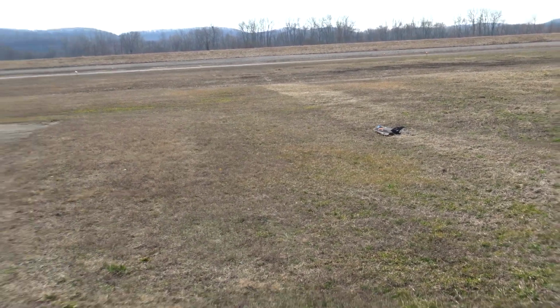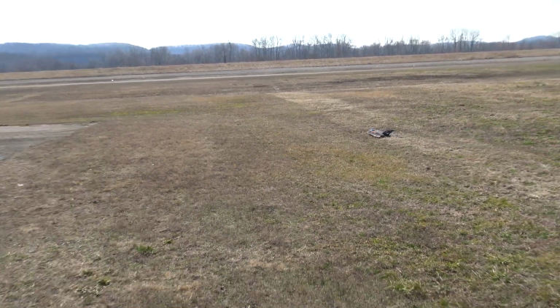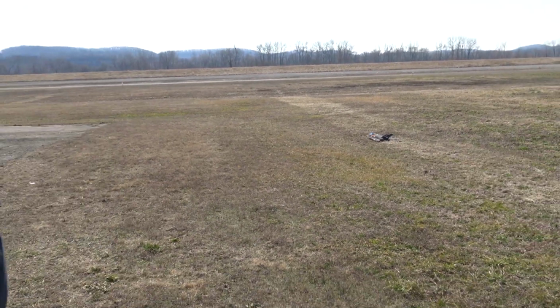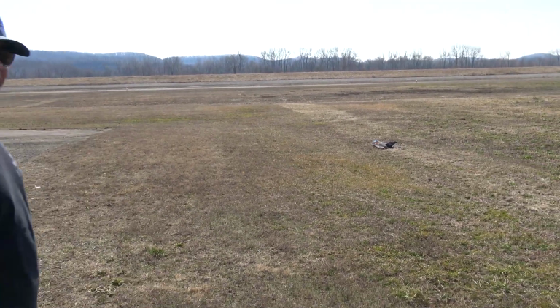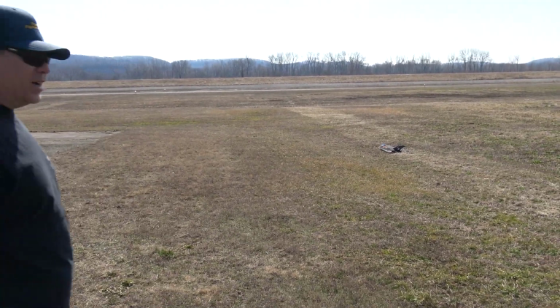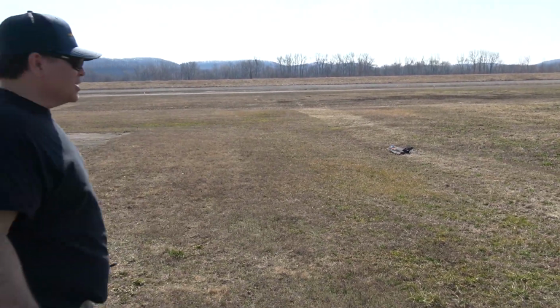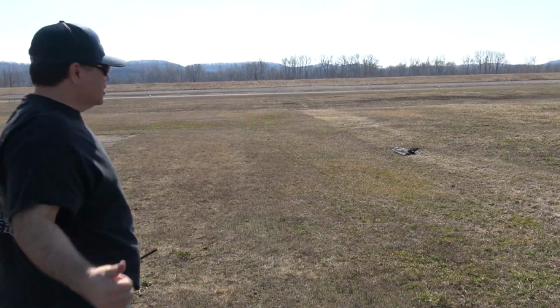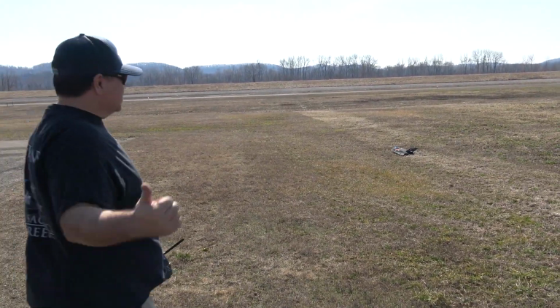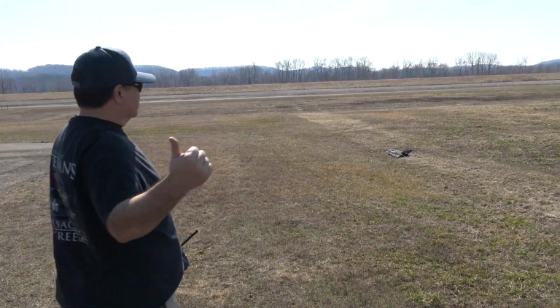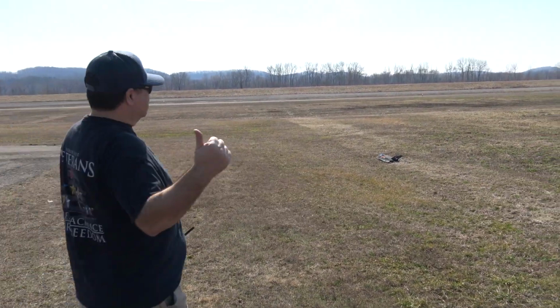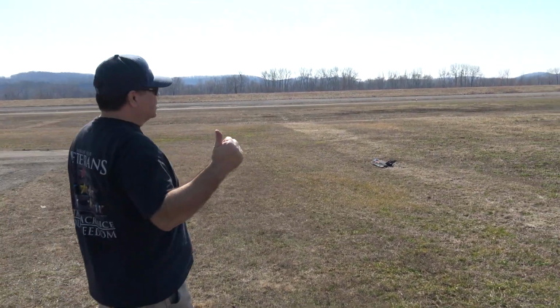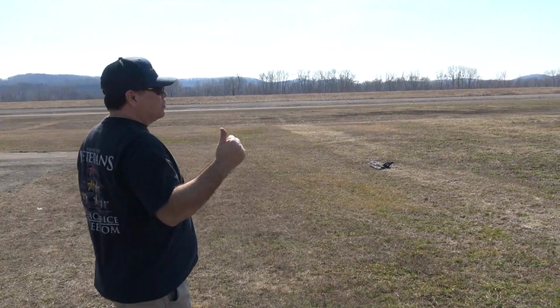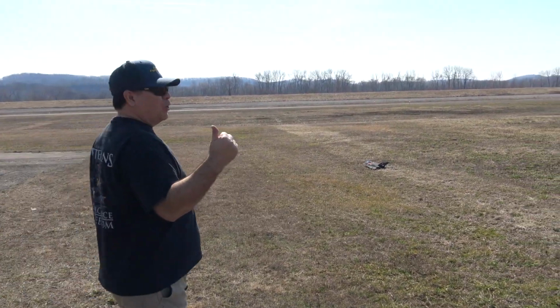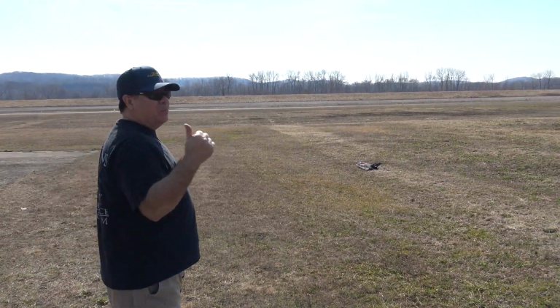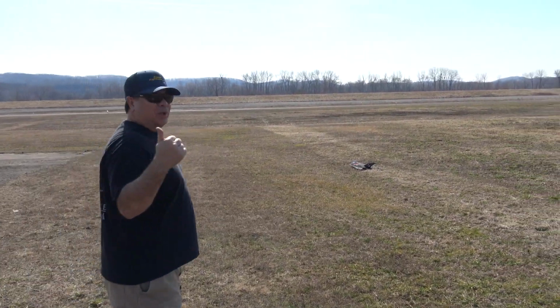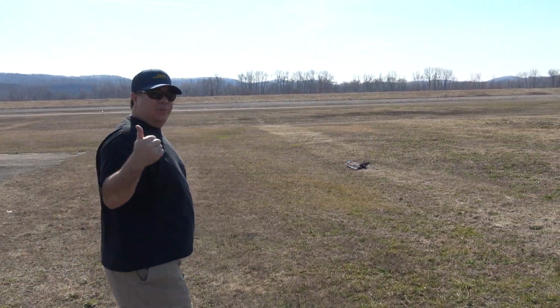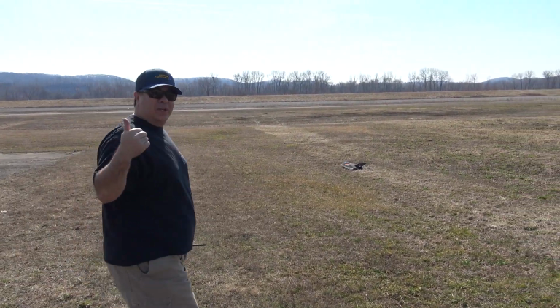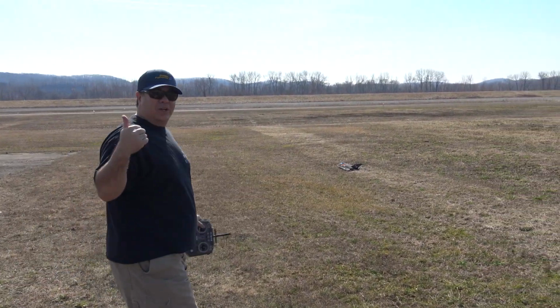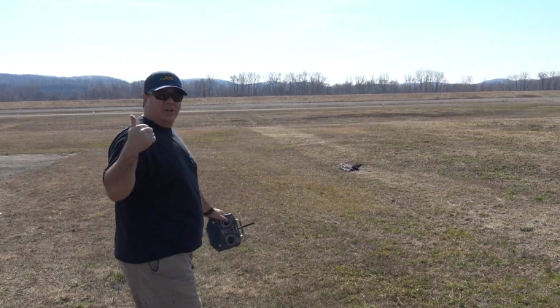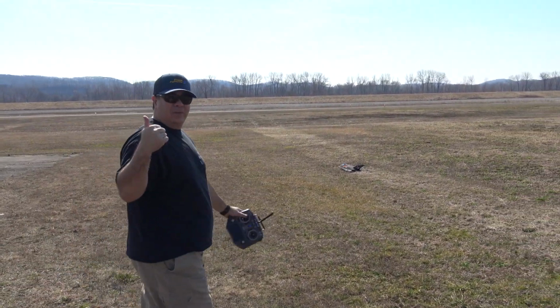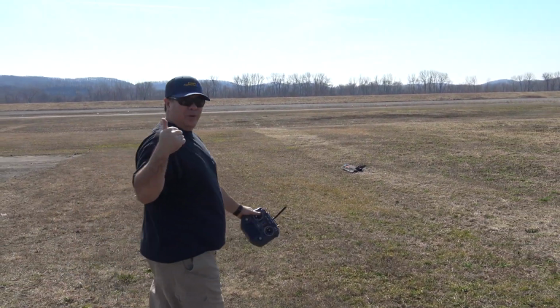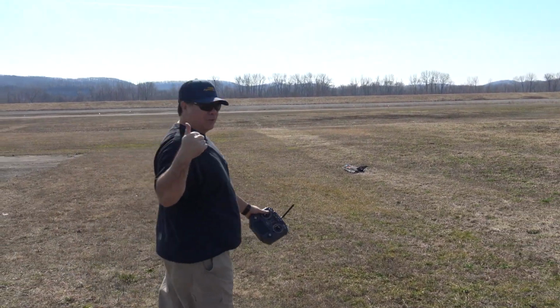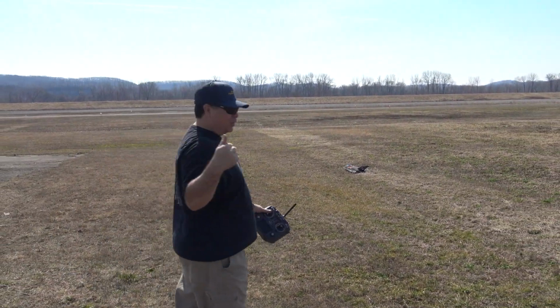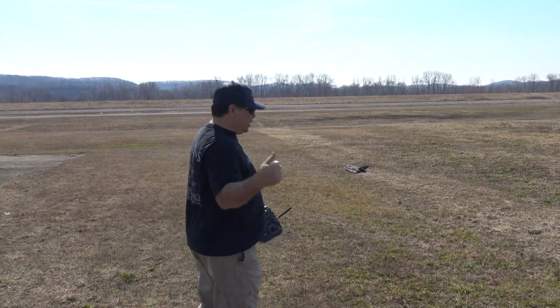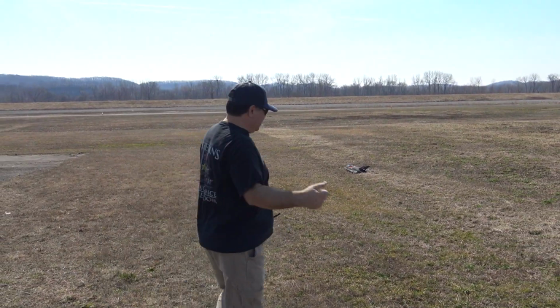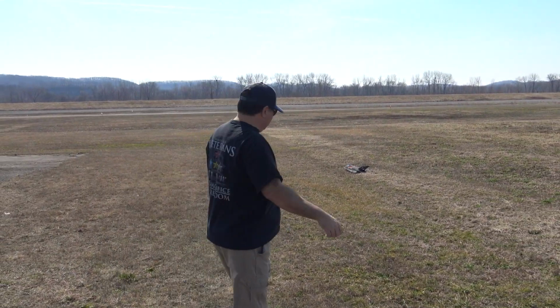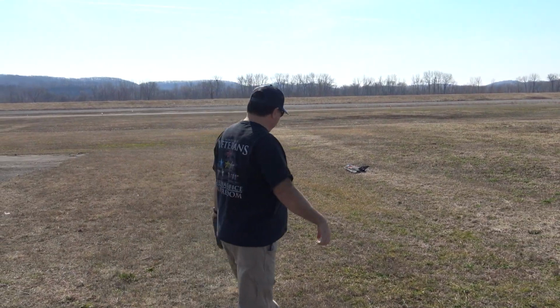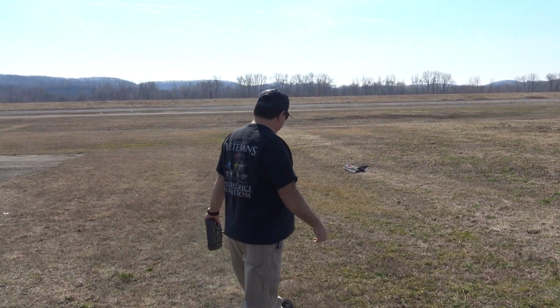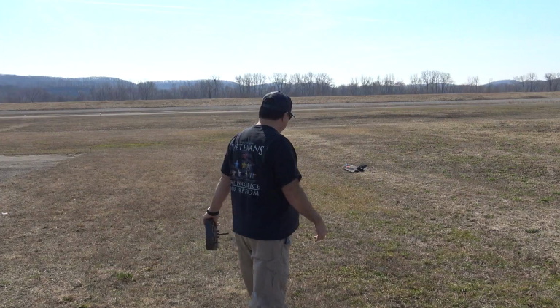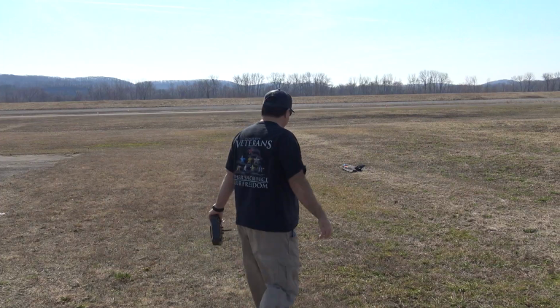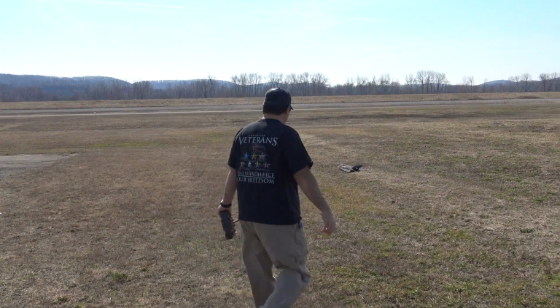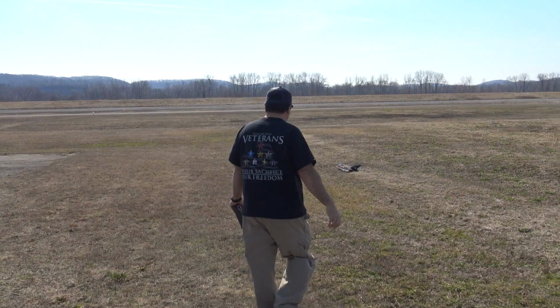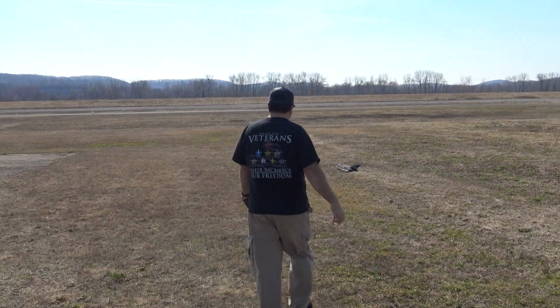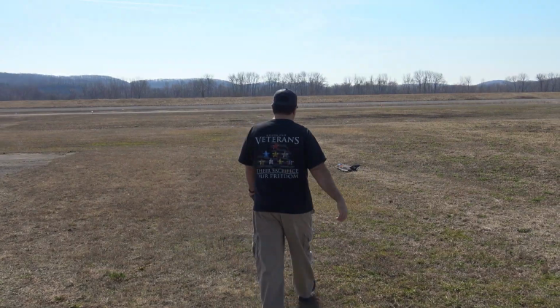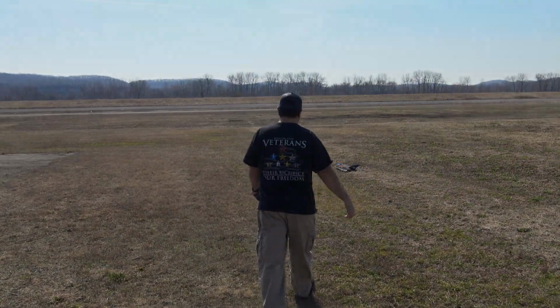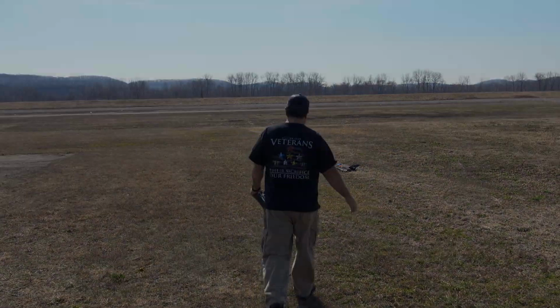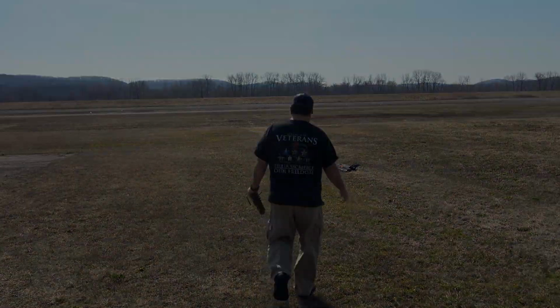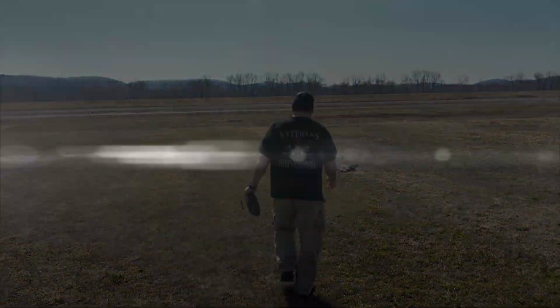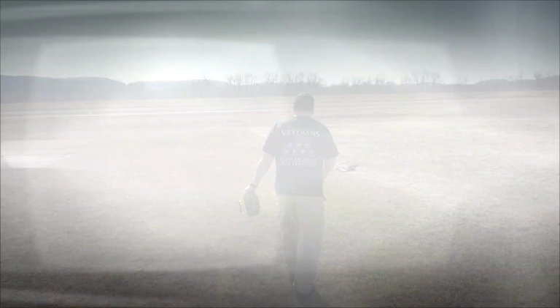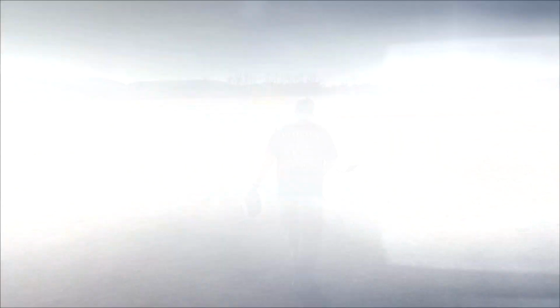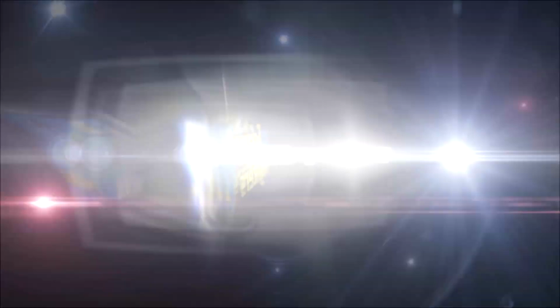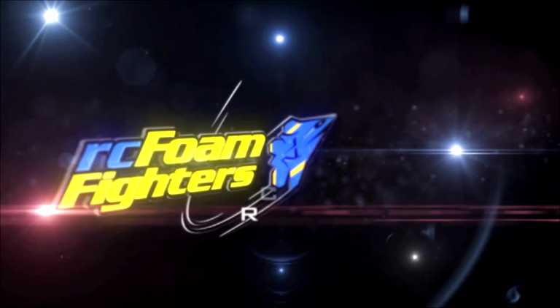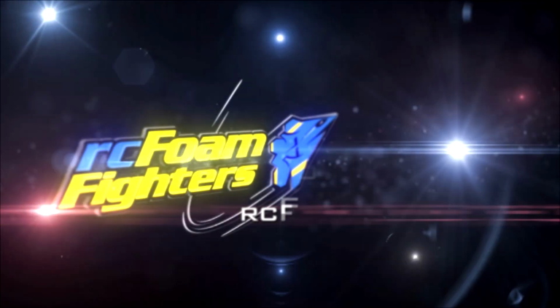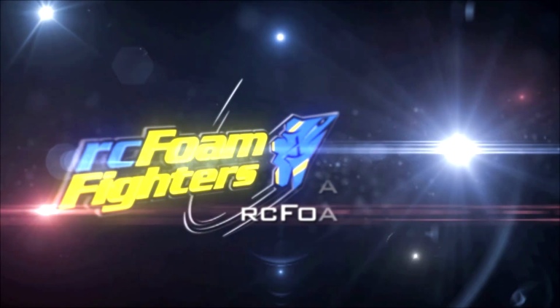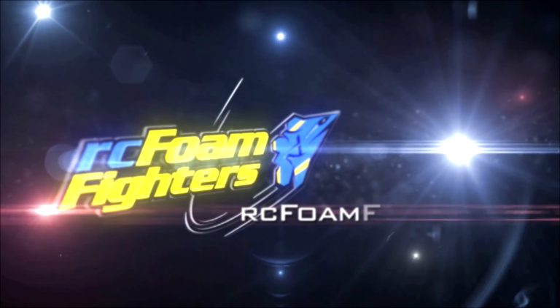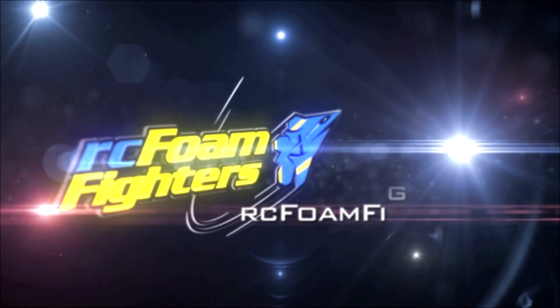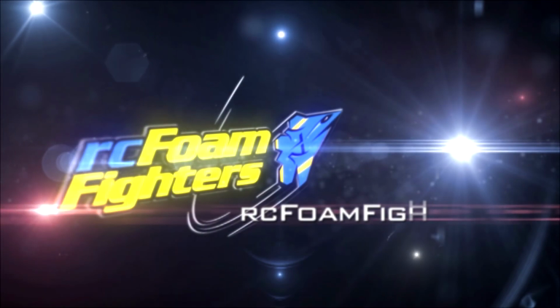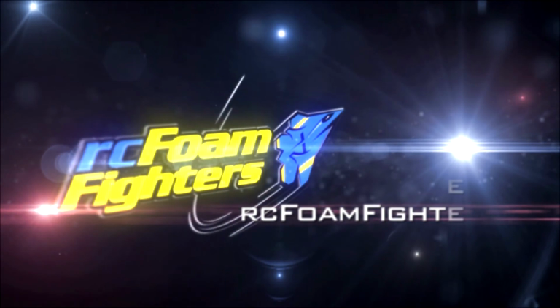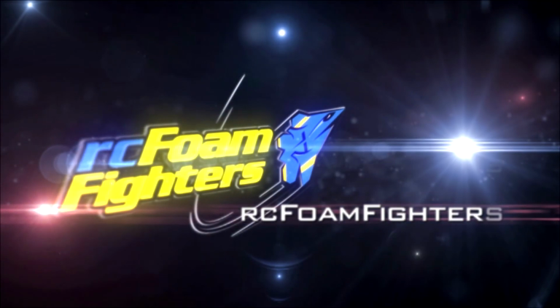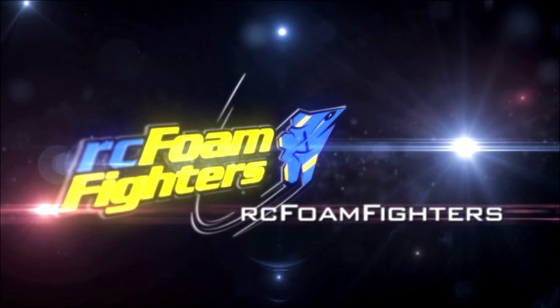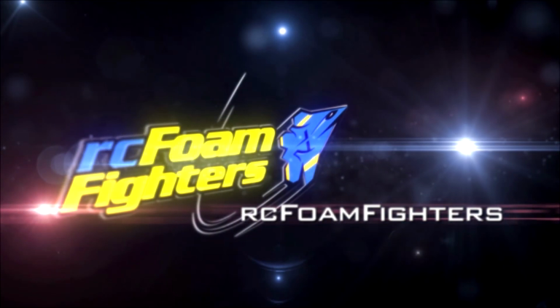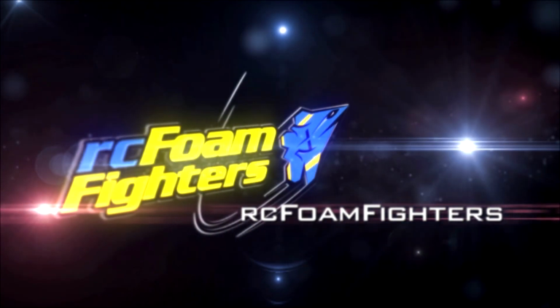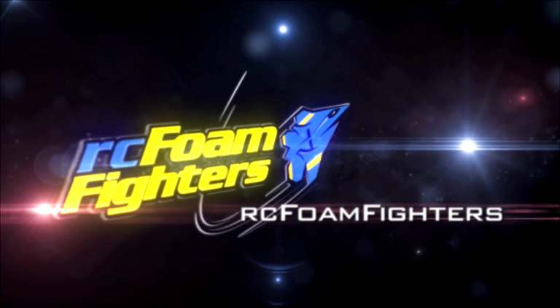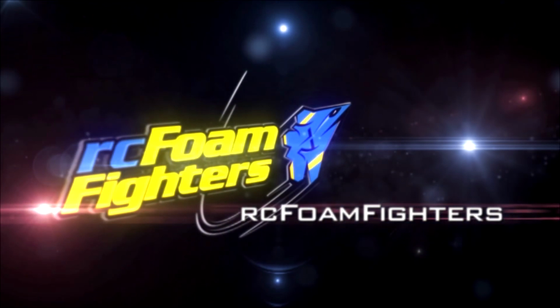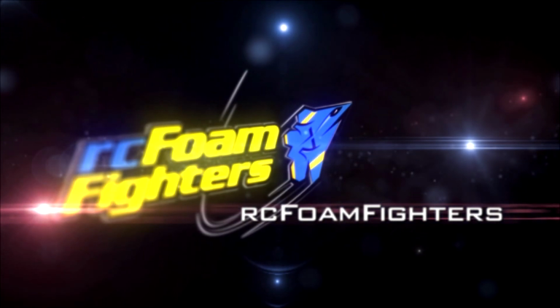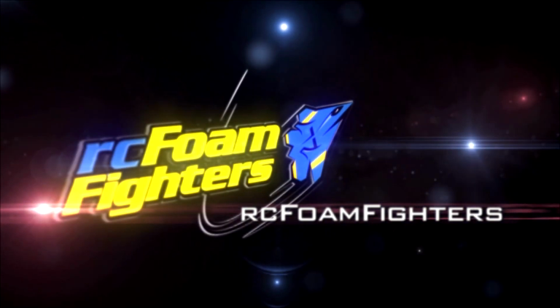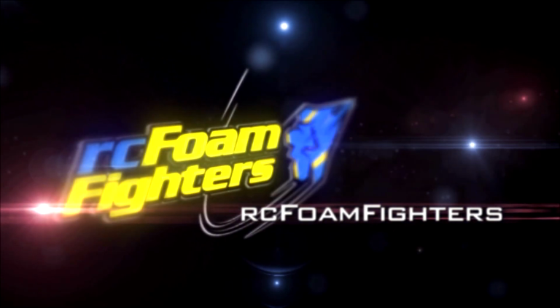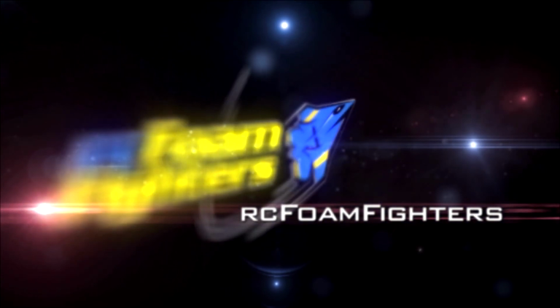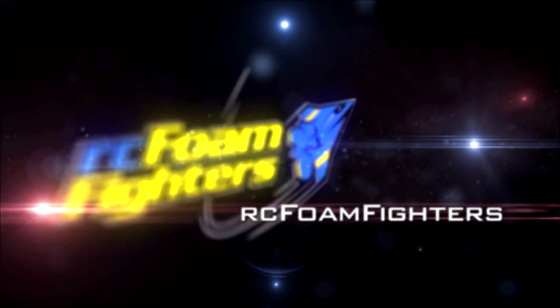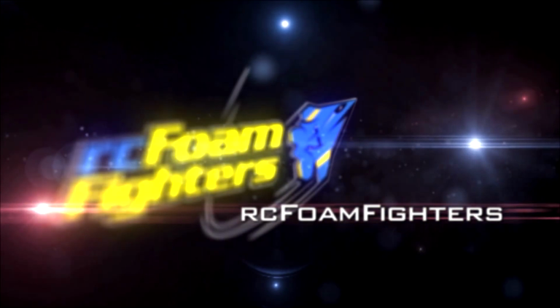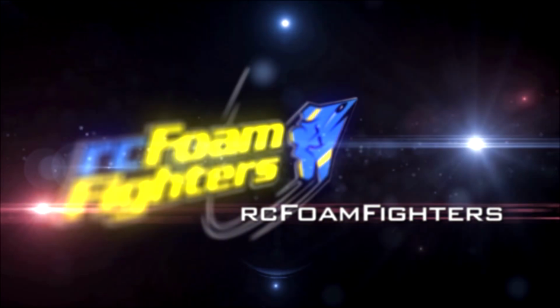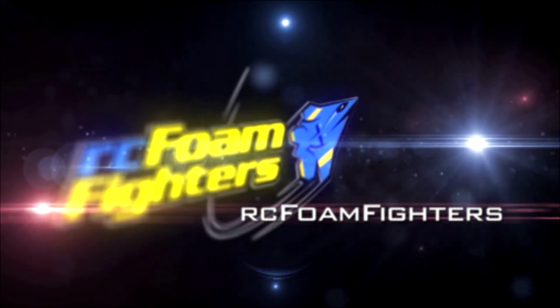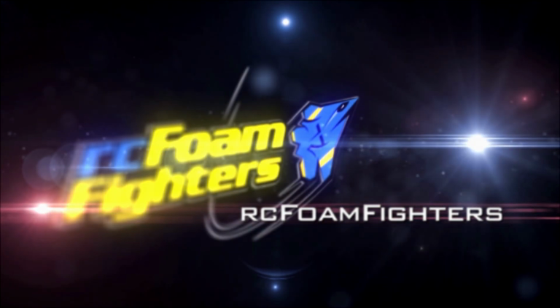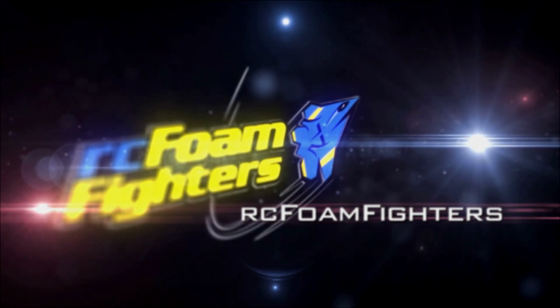Okay guys, that's the 64 millimeter maiden flight. That's good!